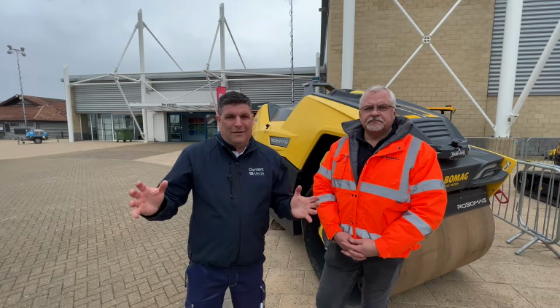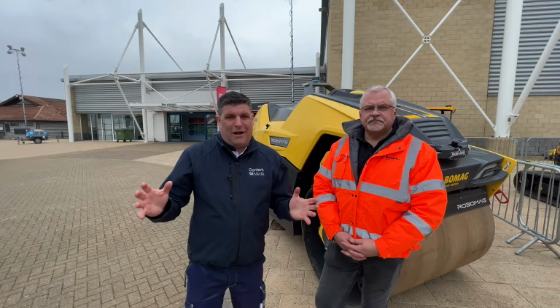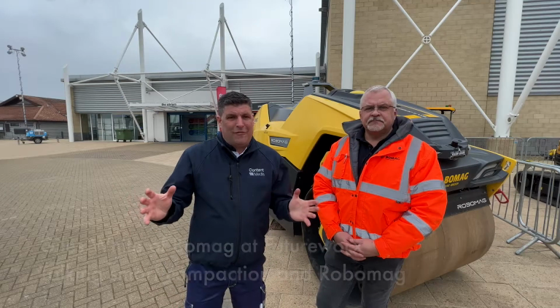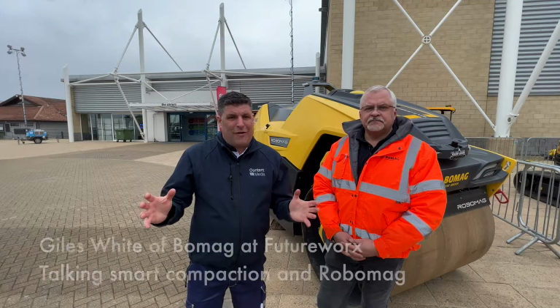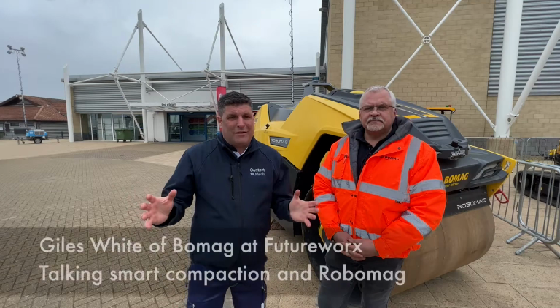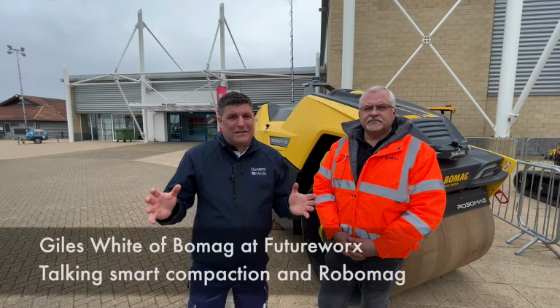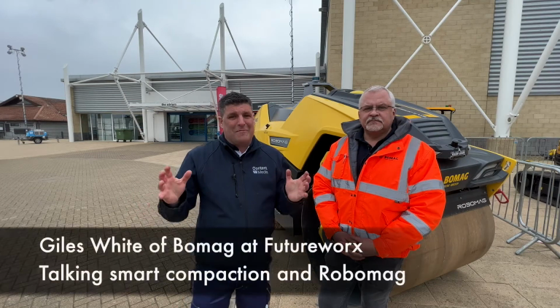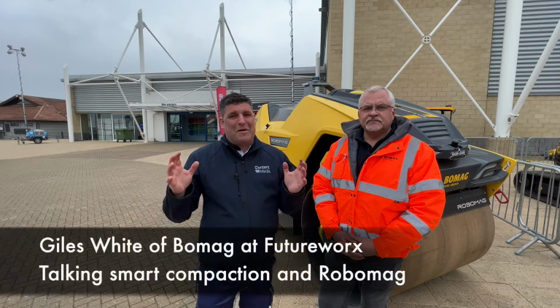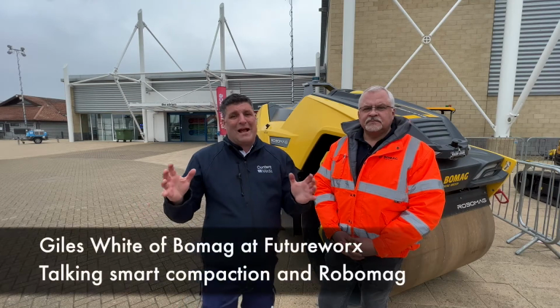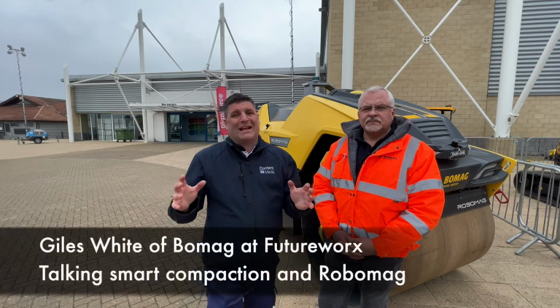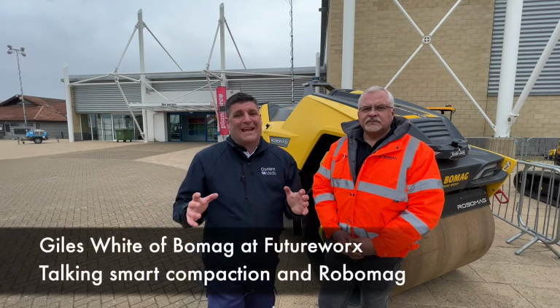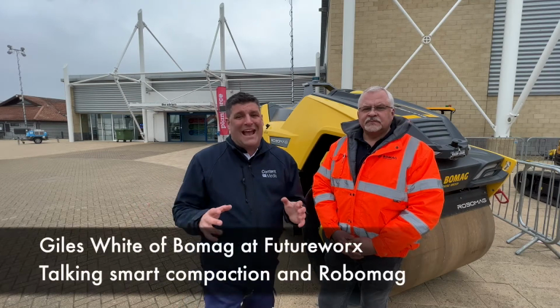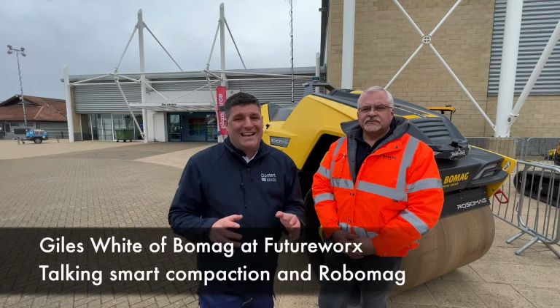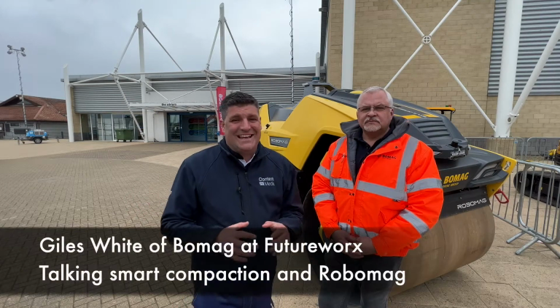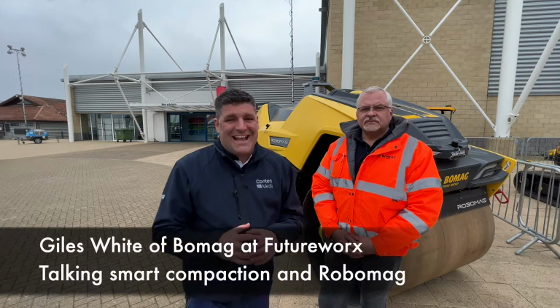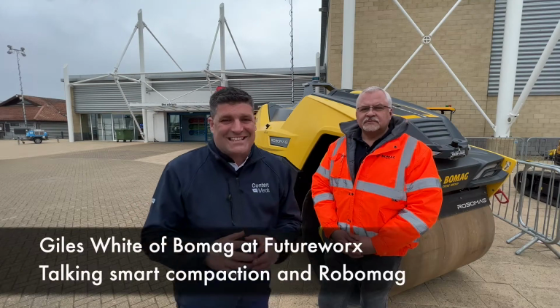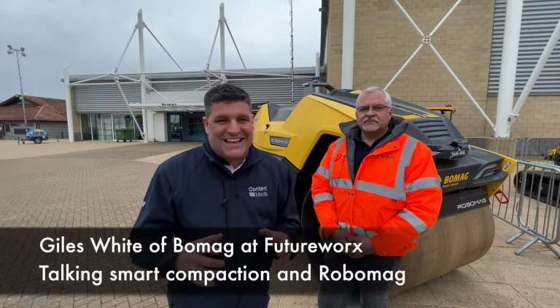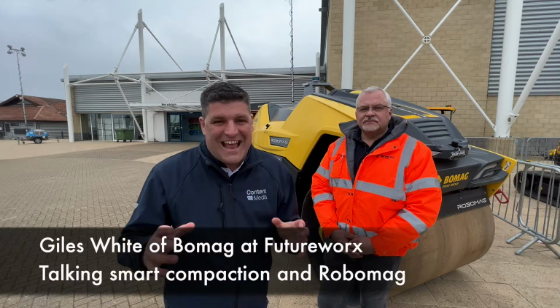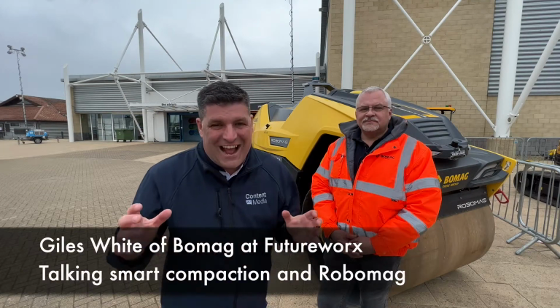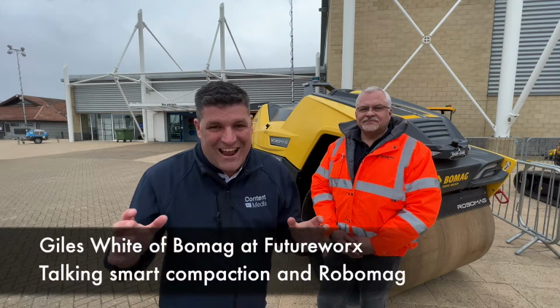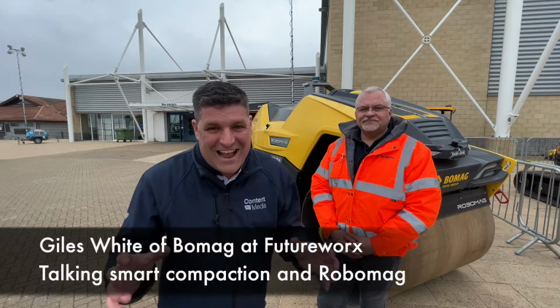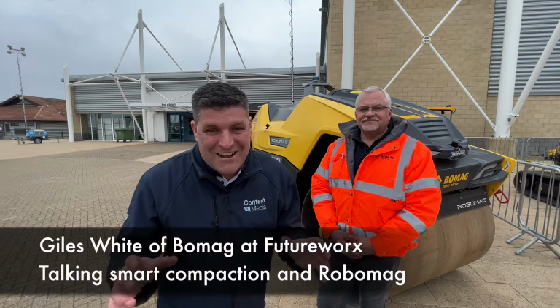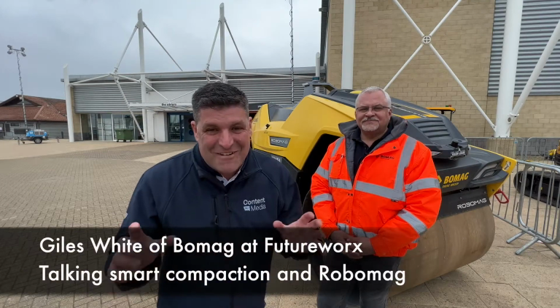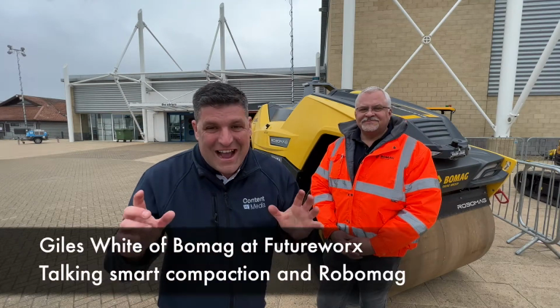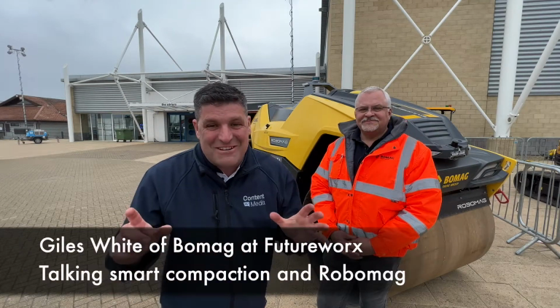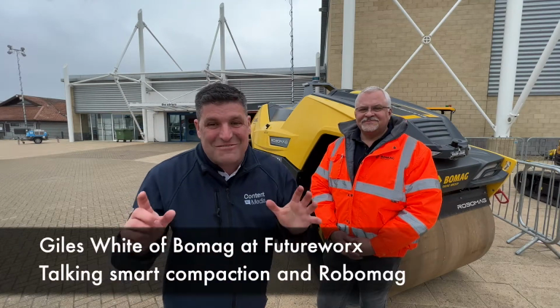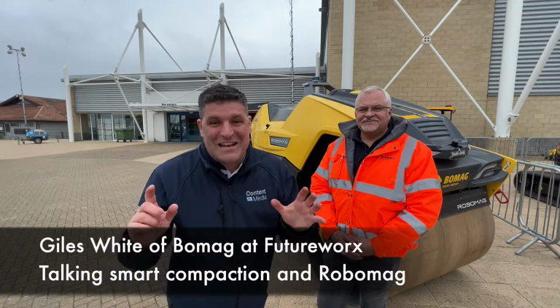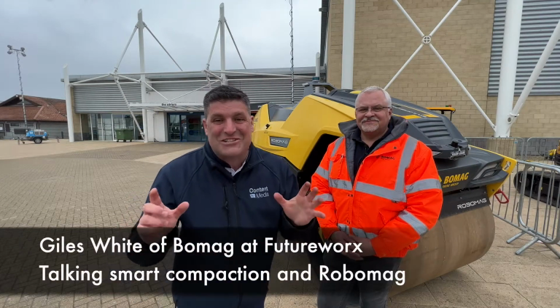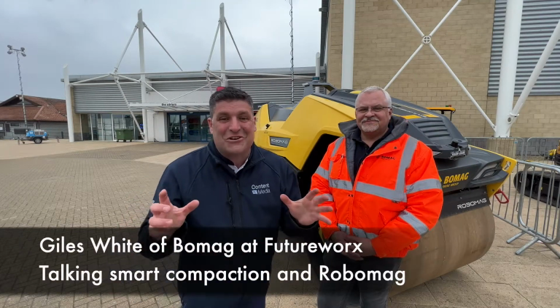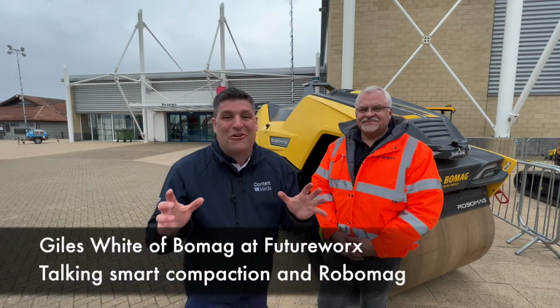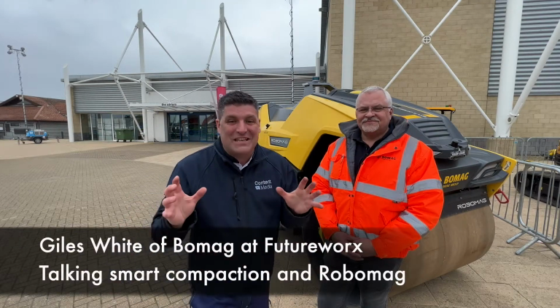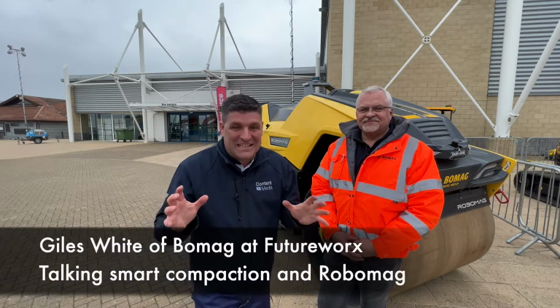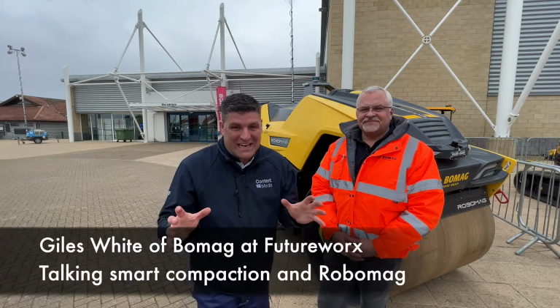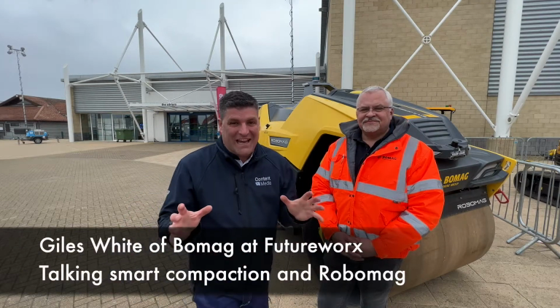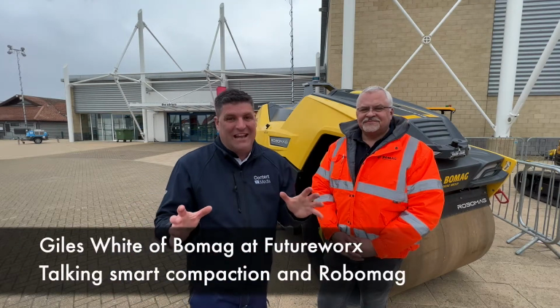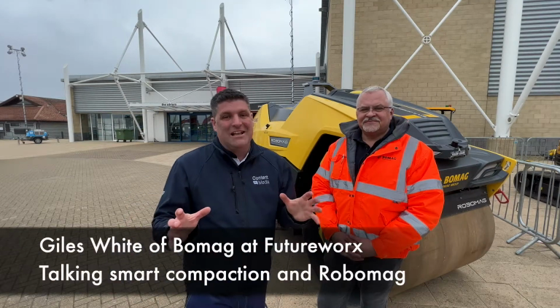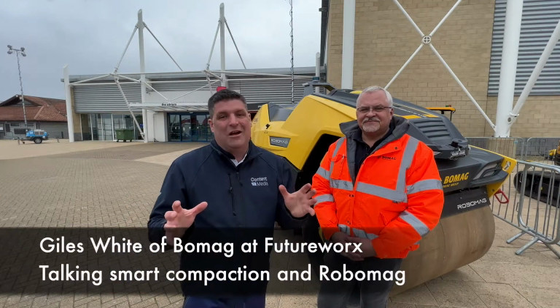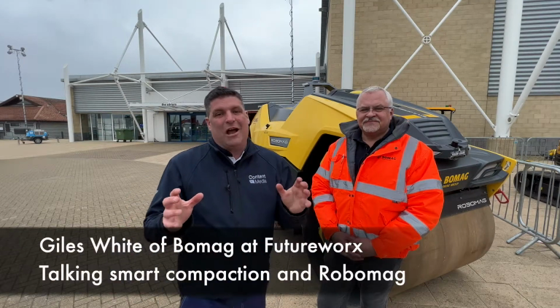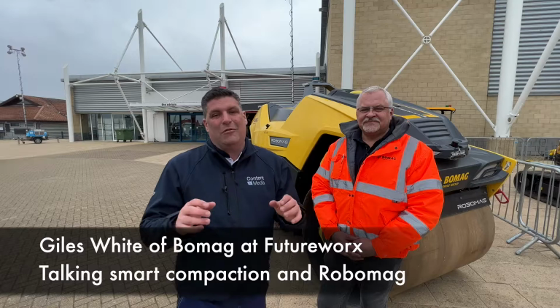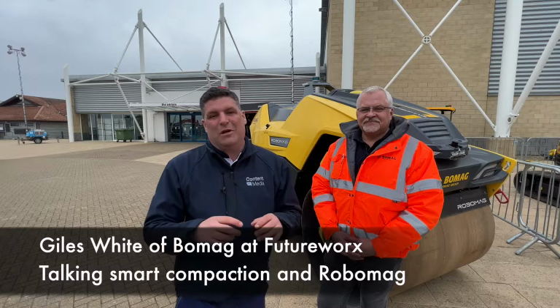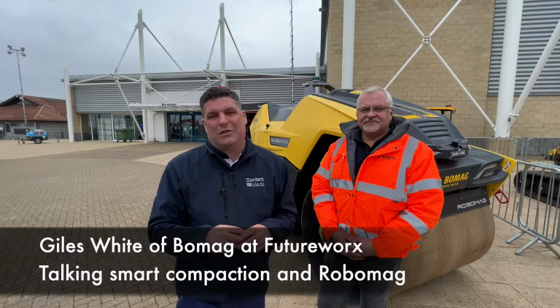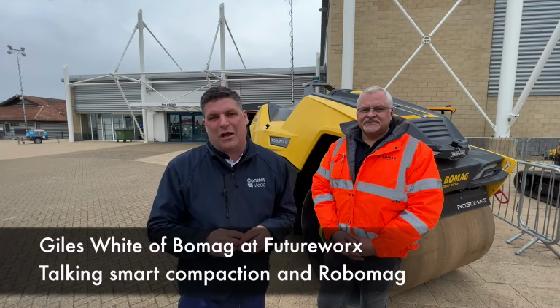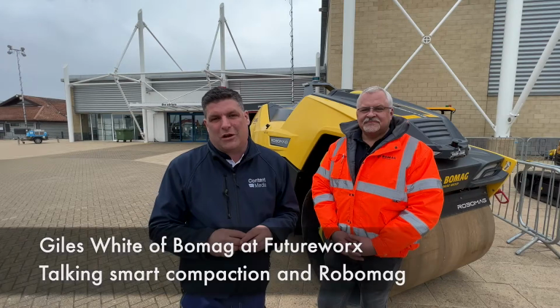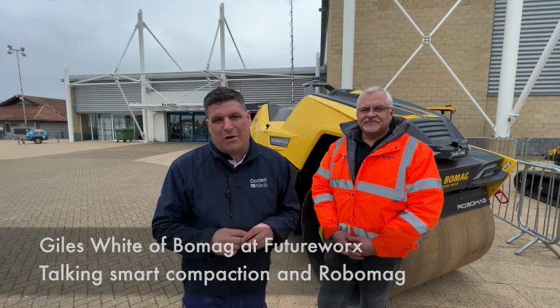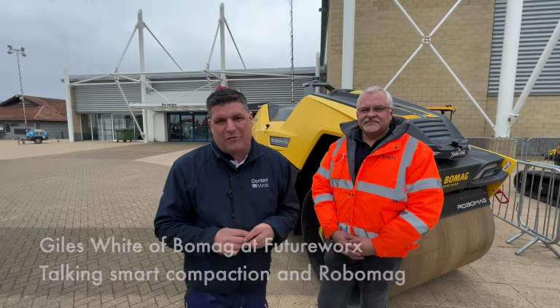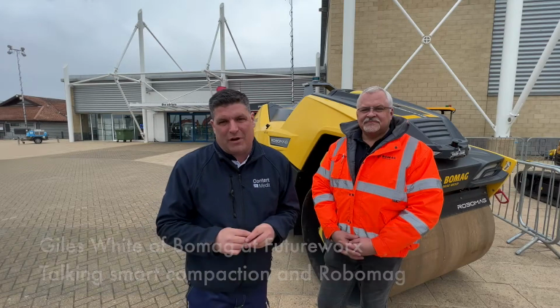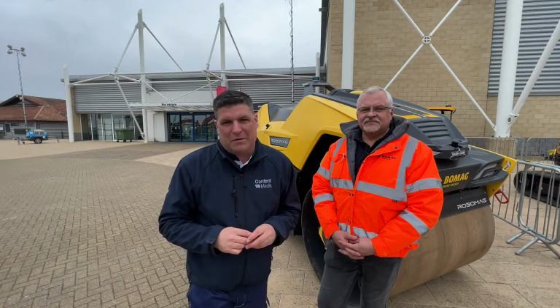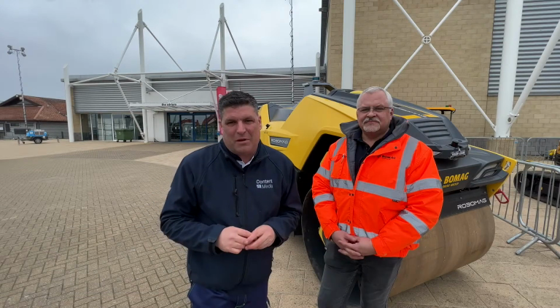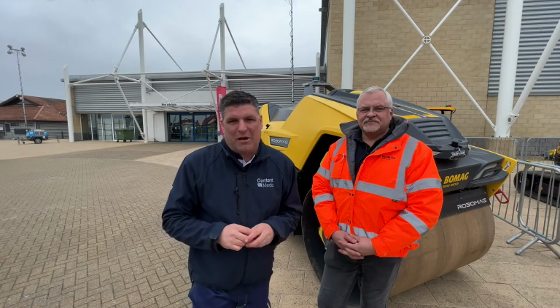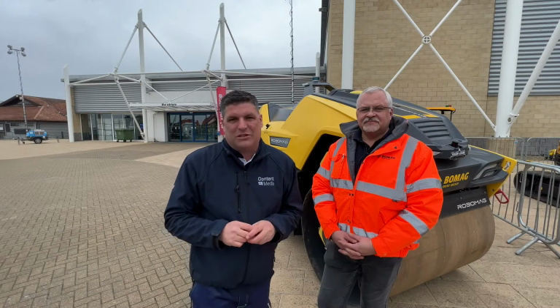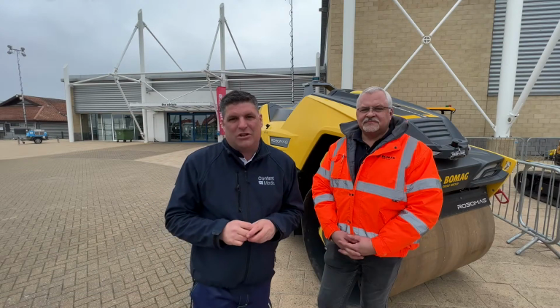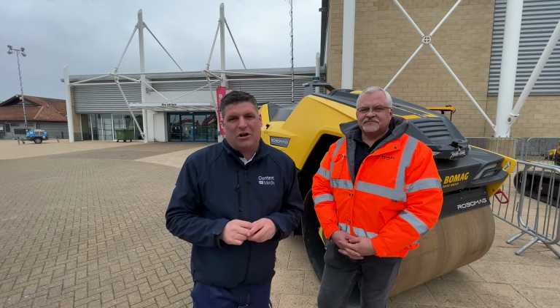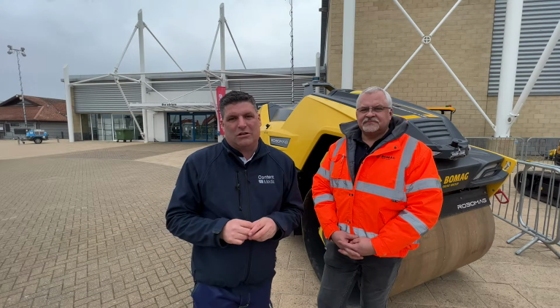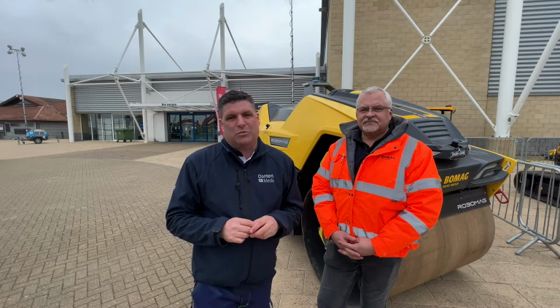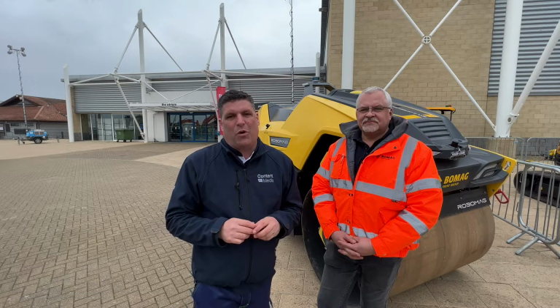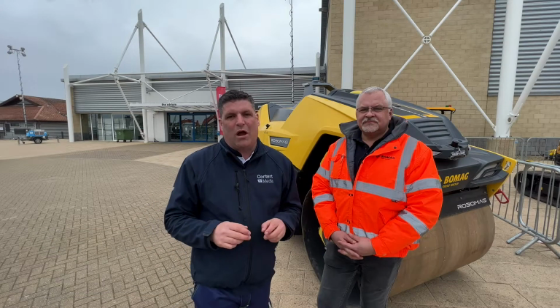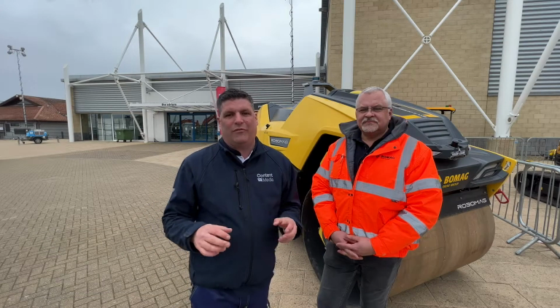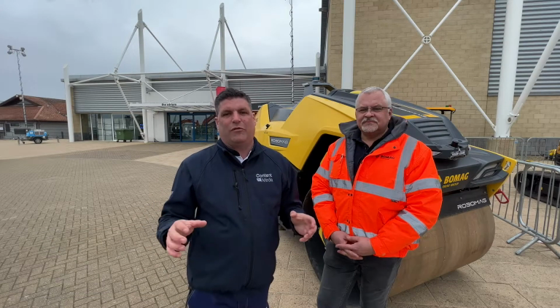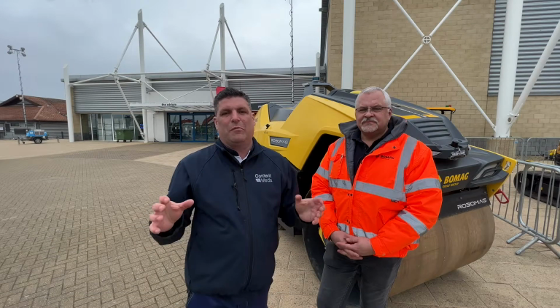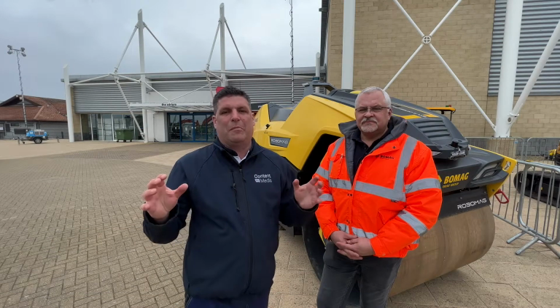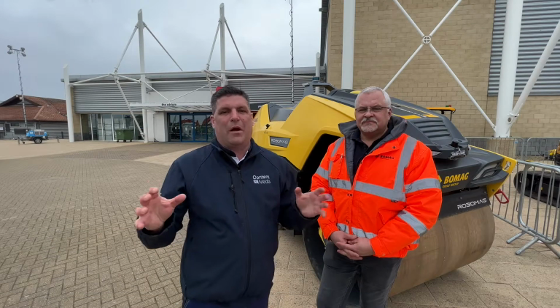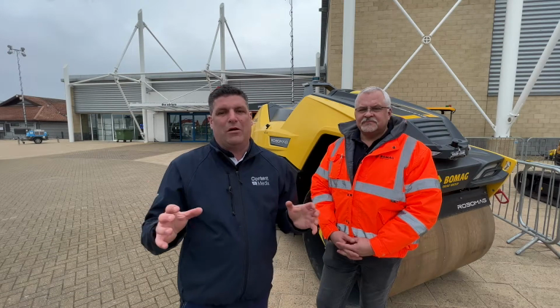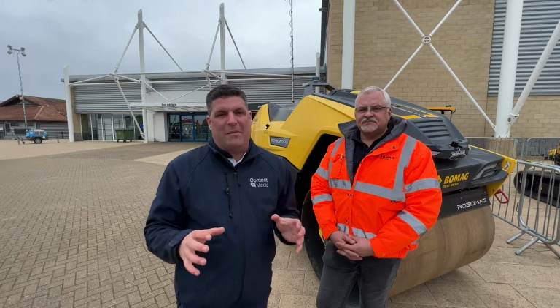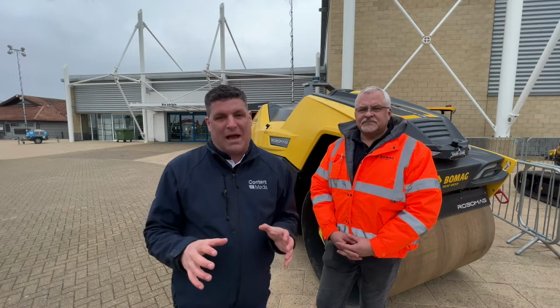Hi folks, I'm back again. Yes, I am. And we're joined here with a great friend of mine, Giles White from BOMAG.